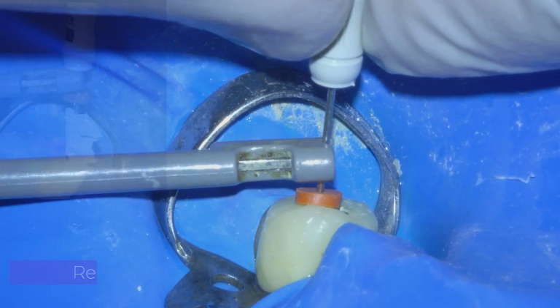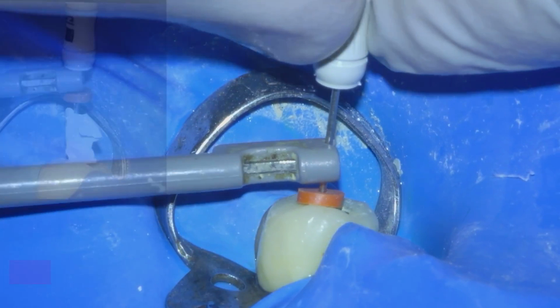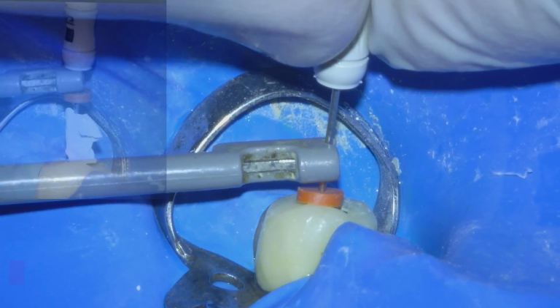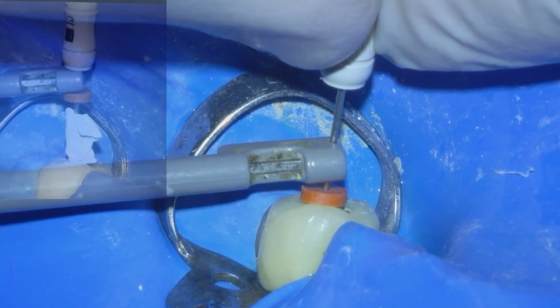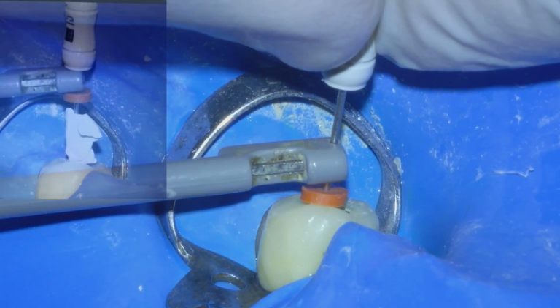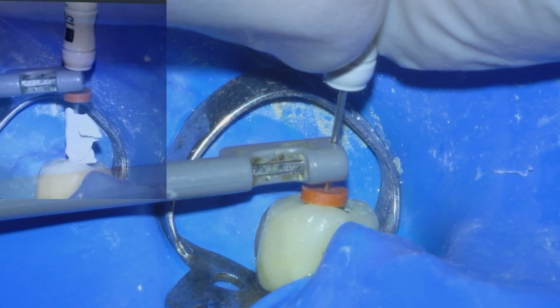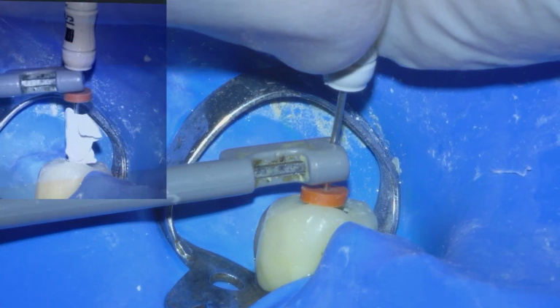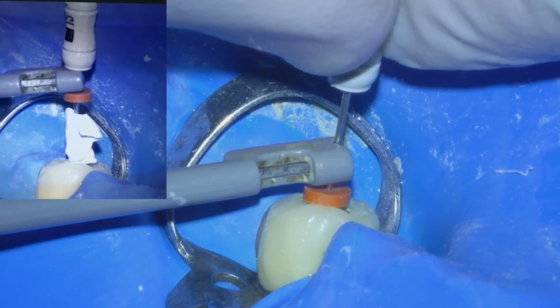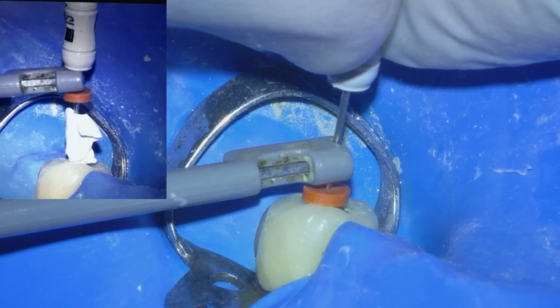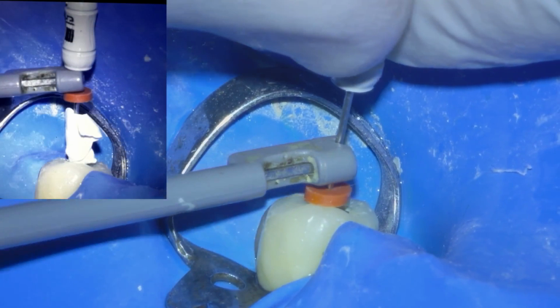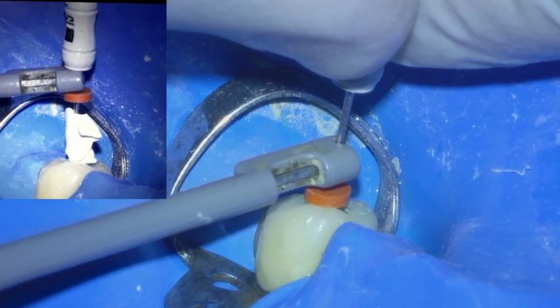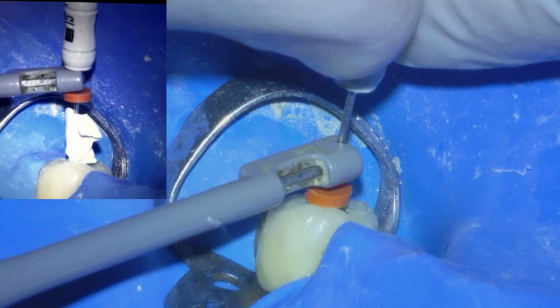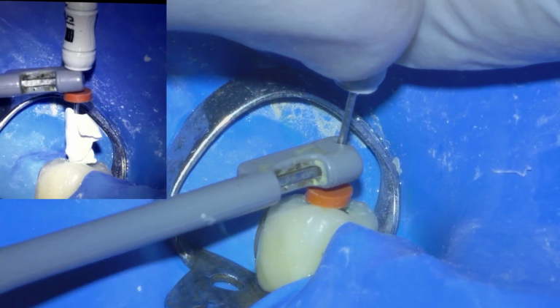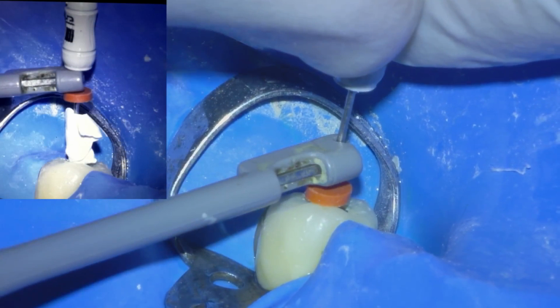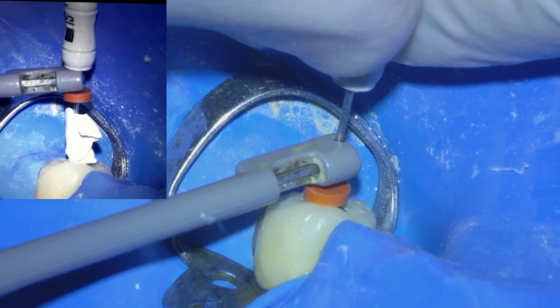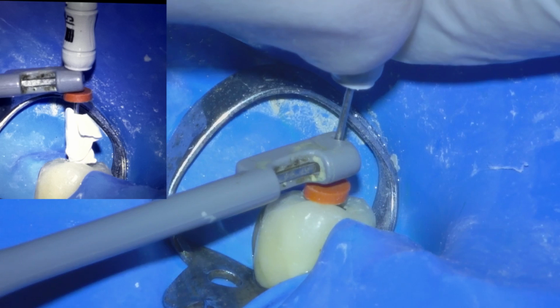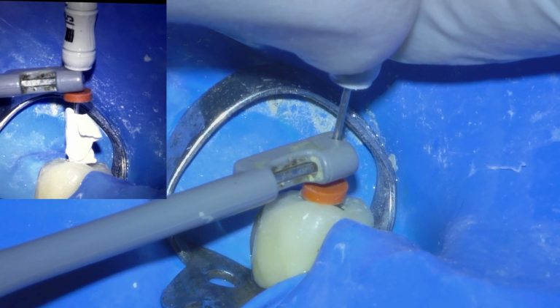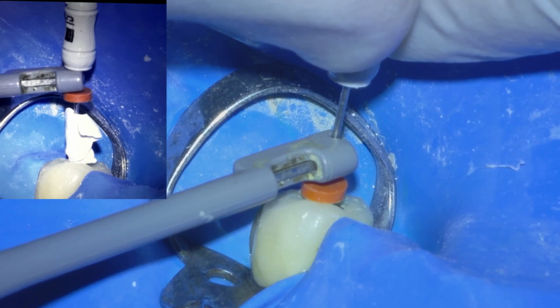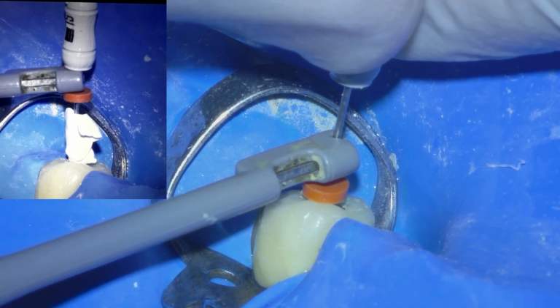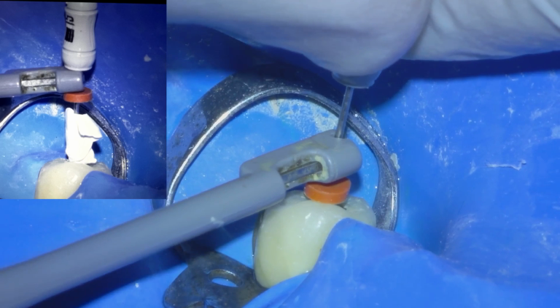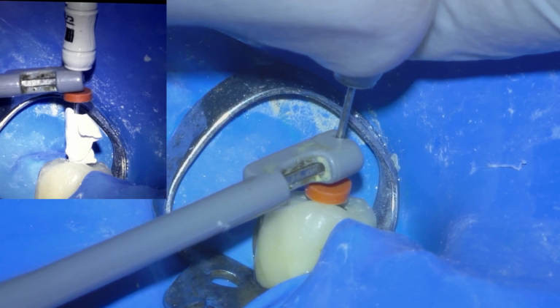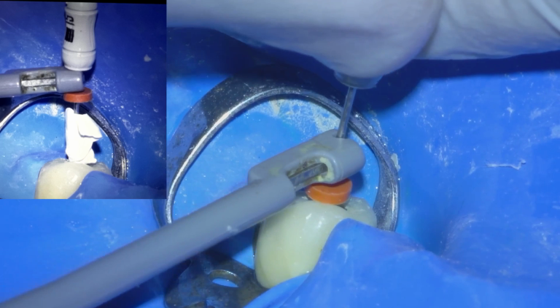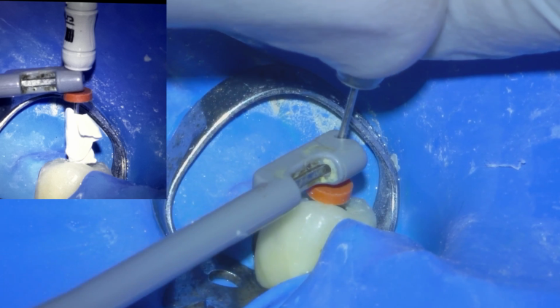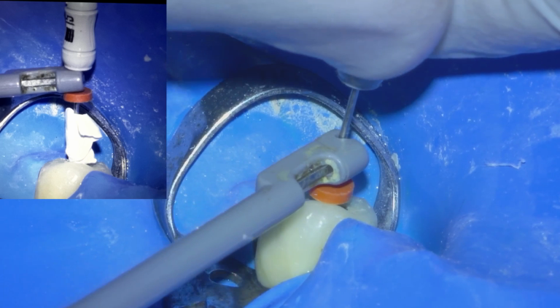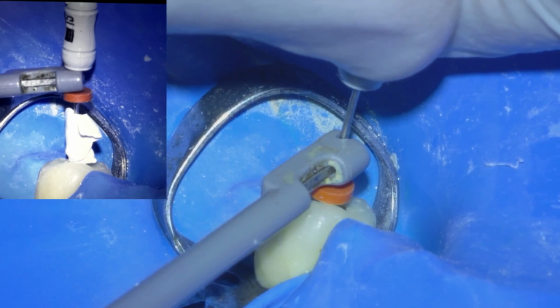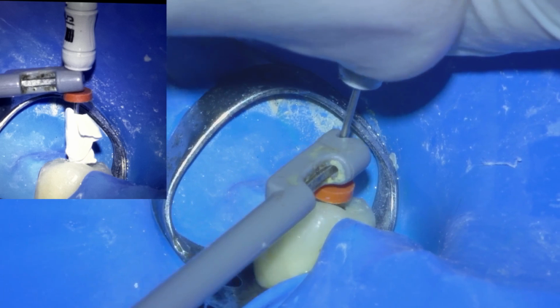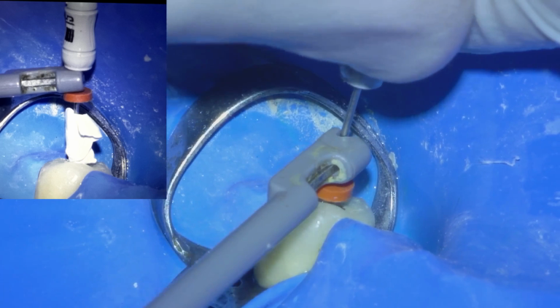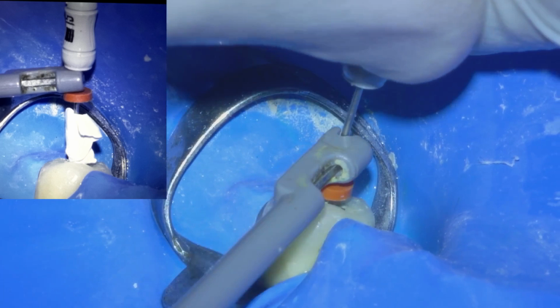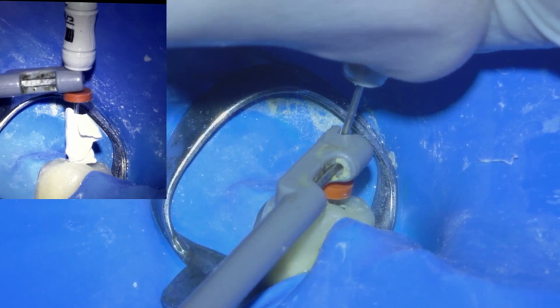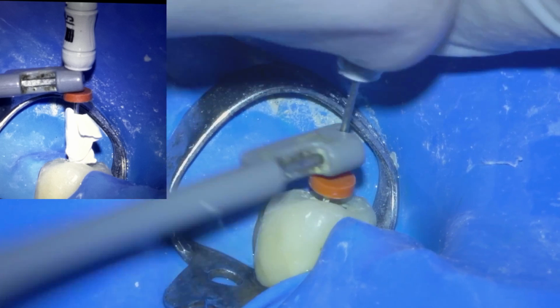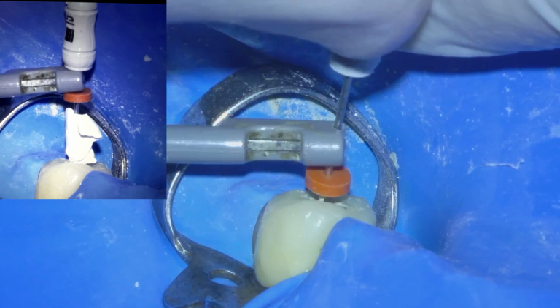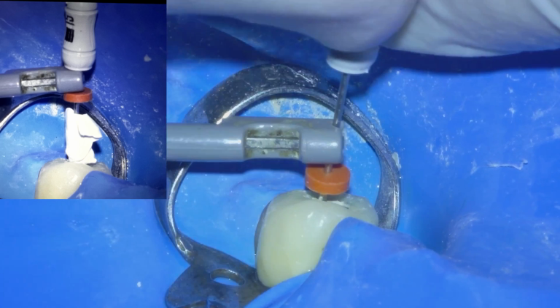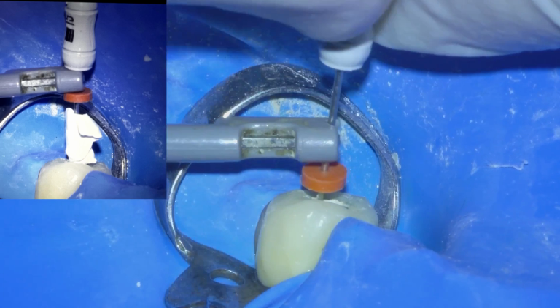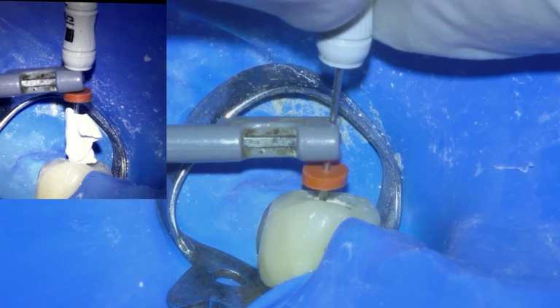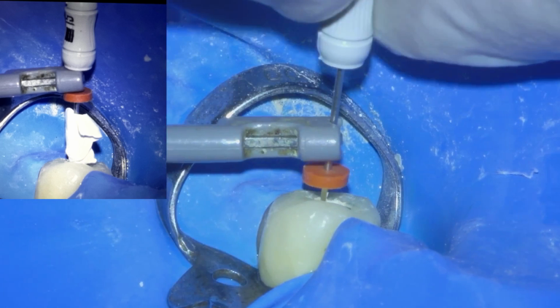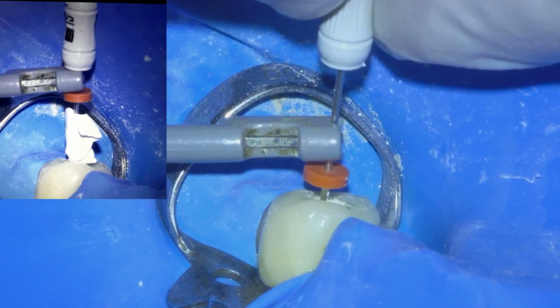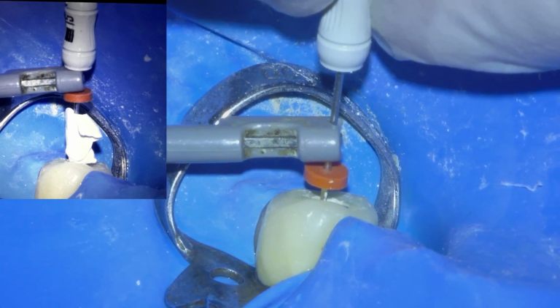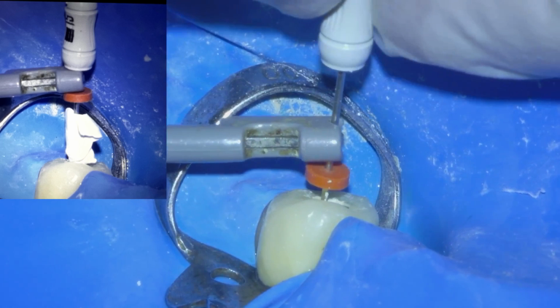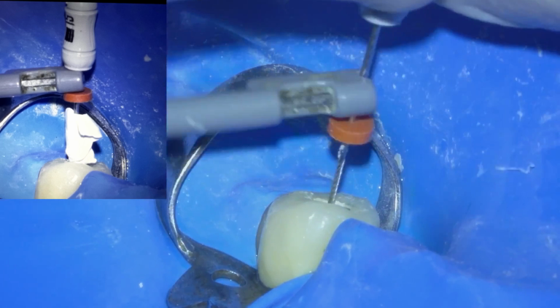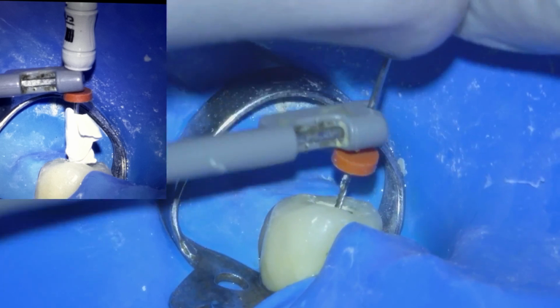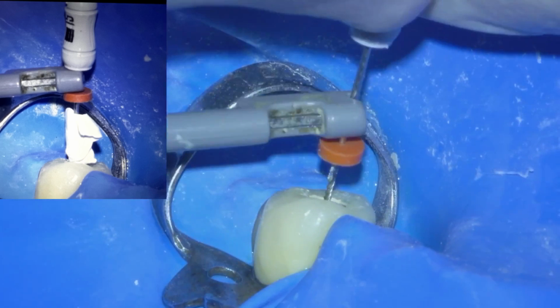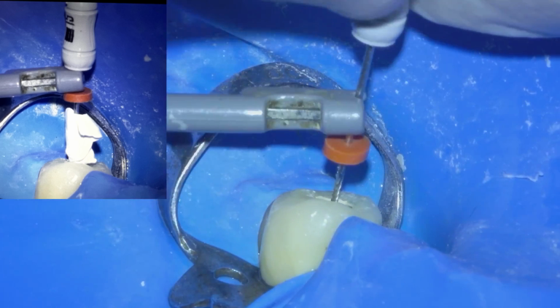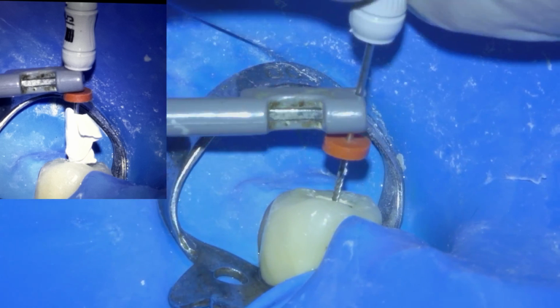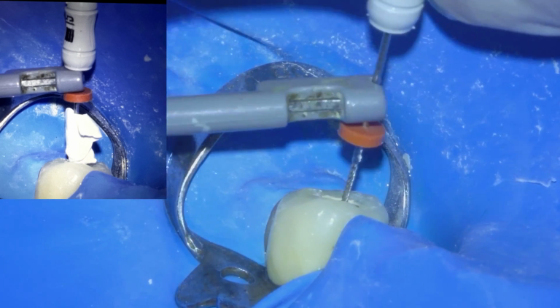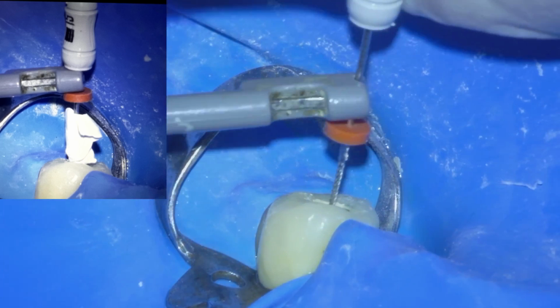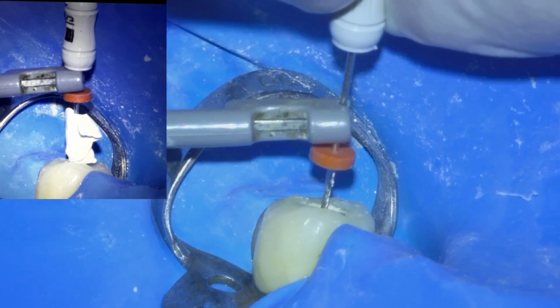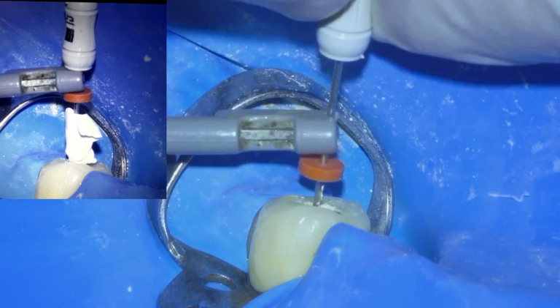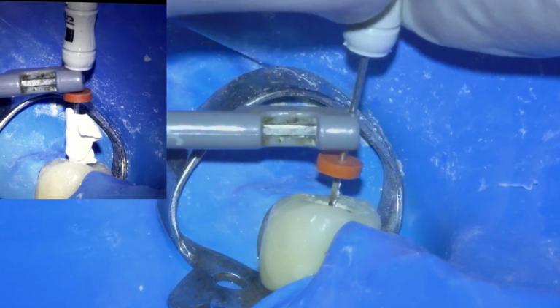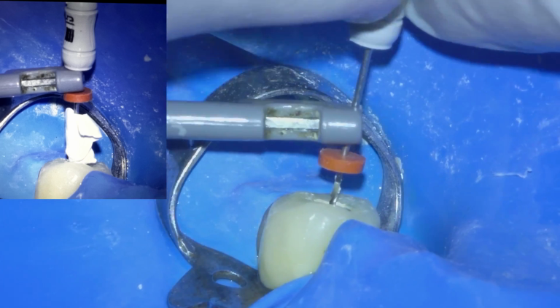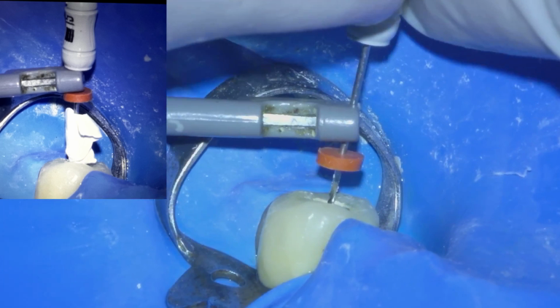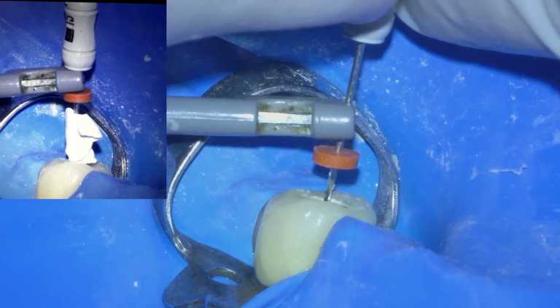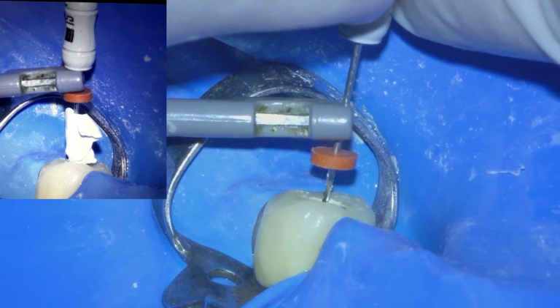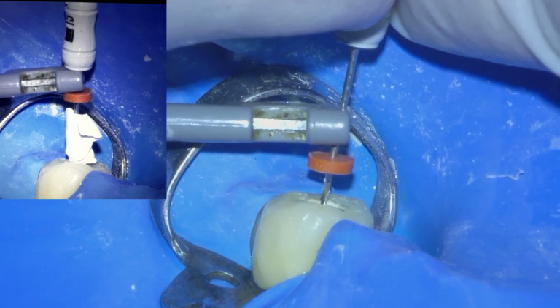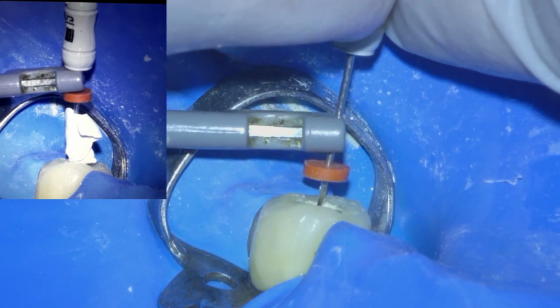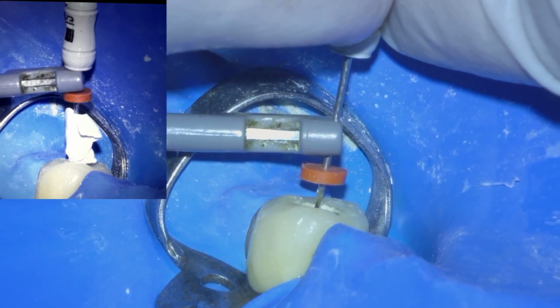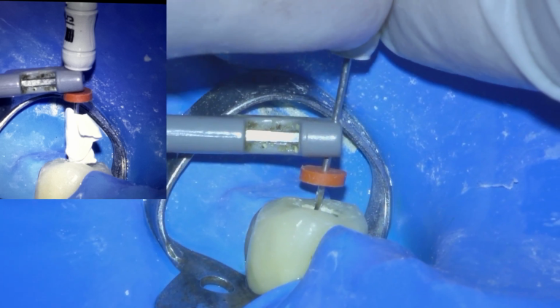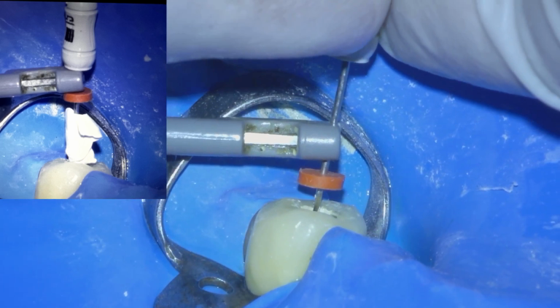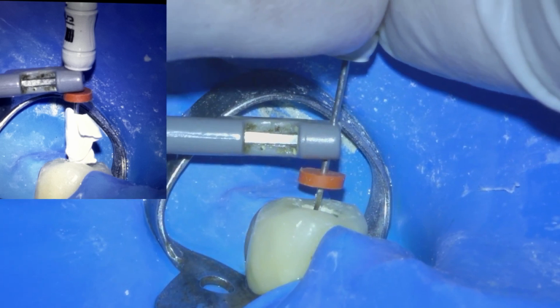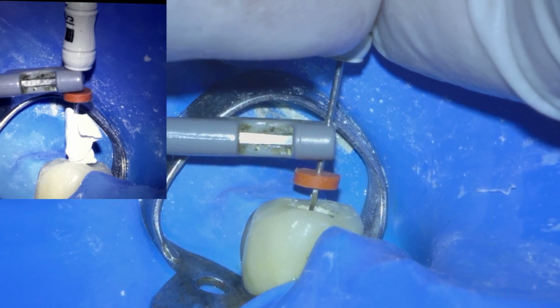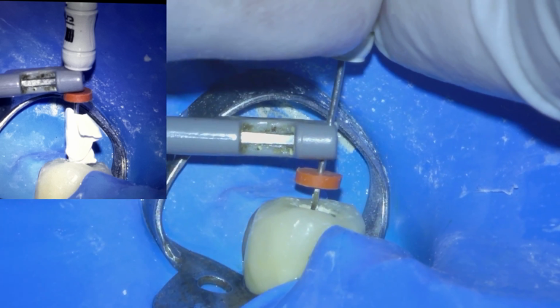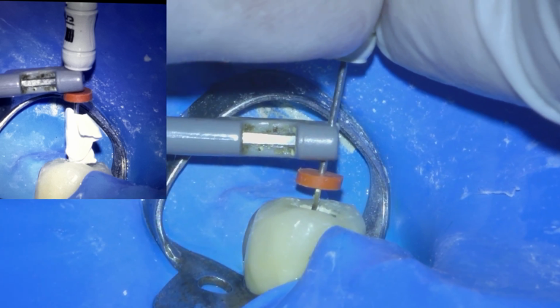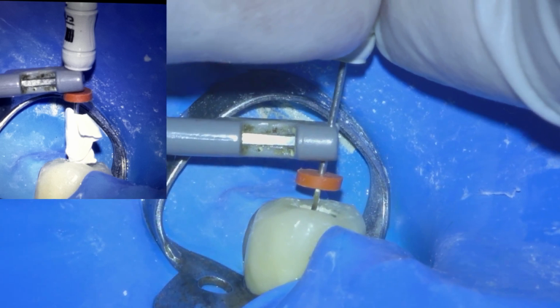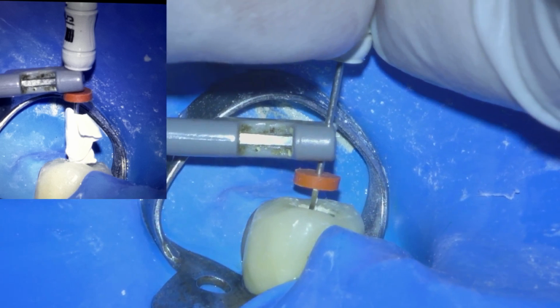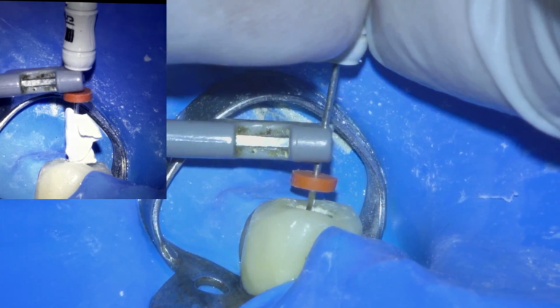Another way is to coat the part of the file that can contact the metal with PTFE tape, and then the apex locator will work correctly.